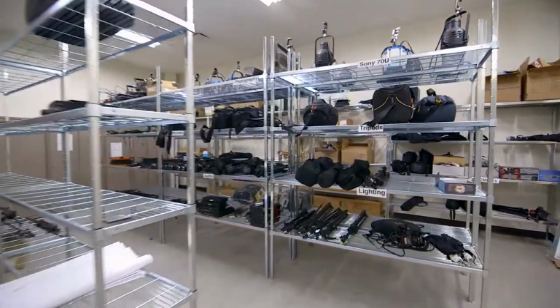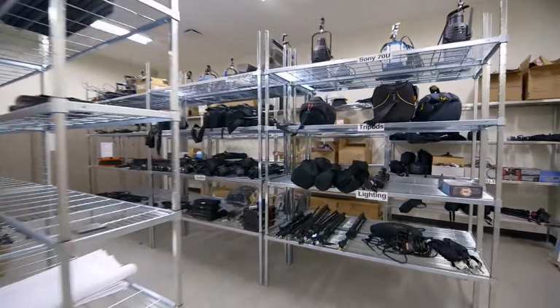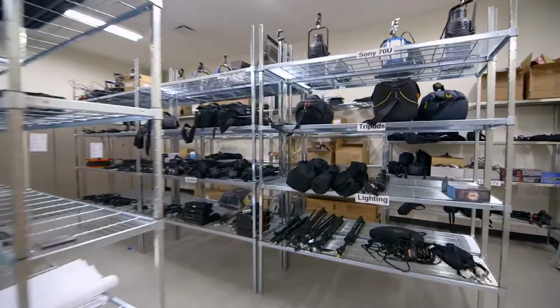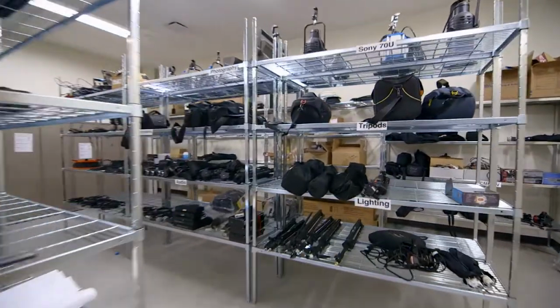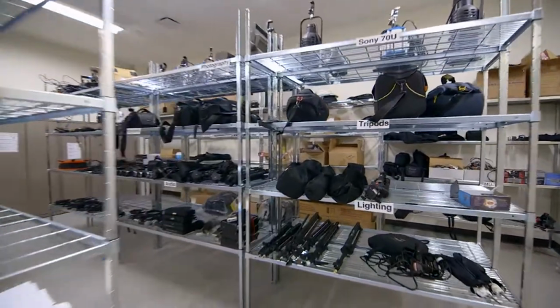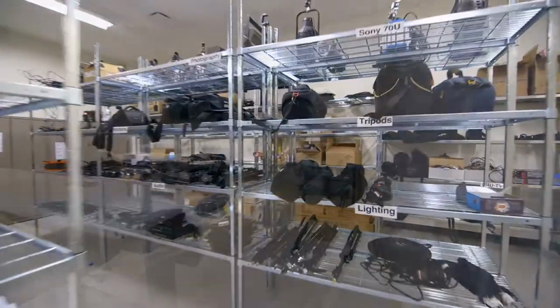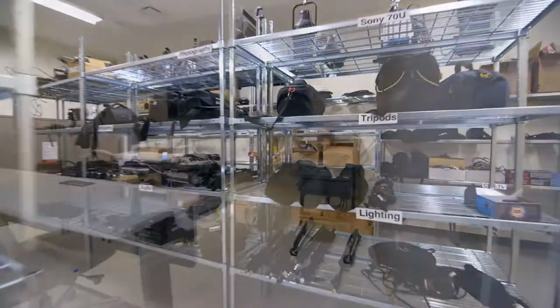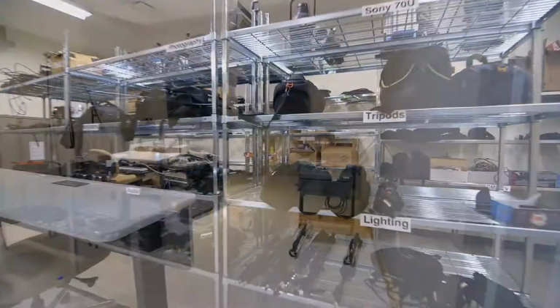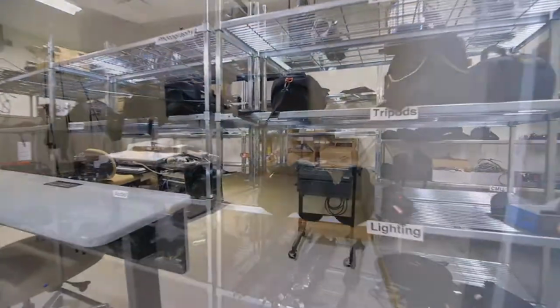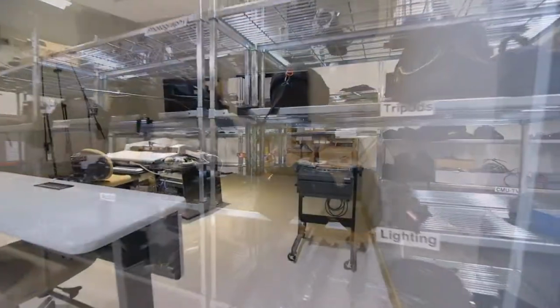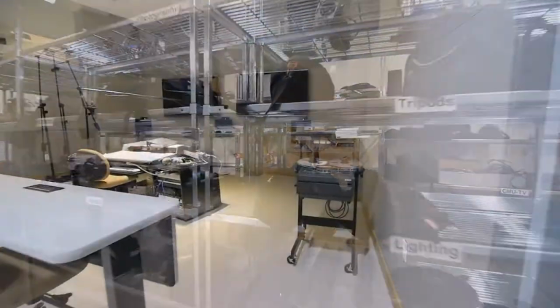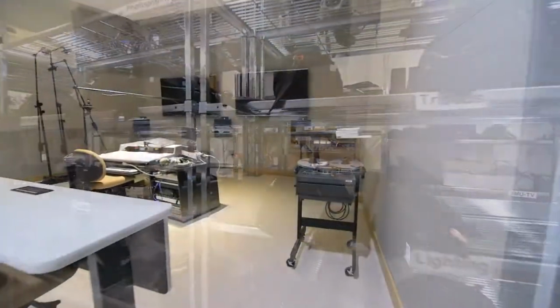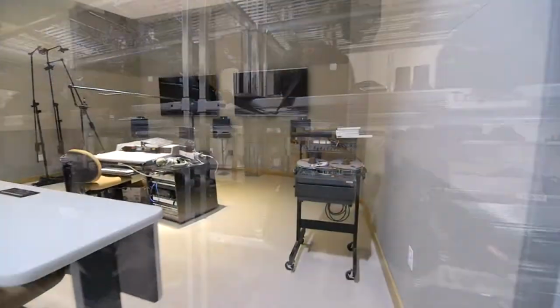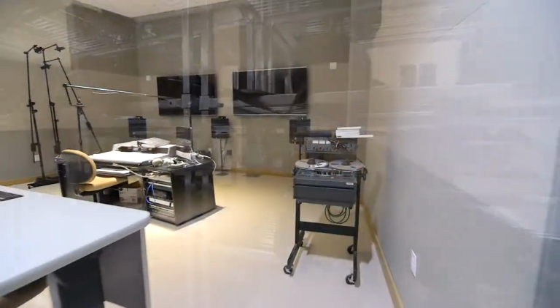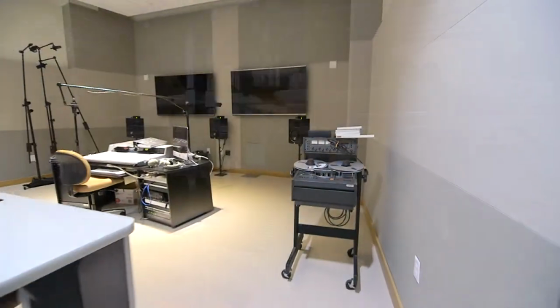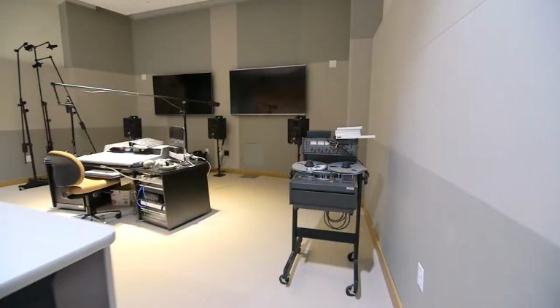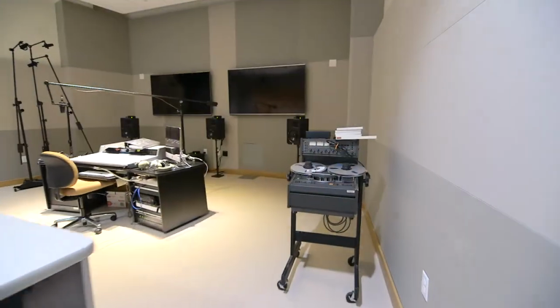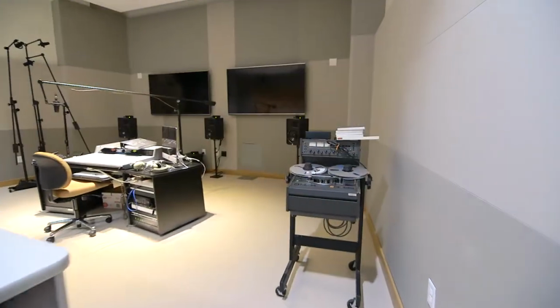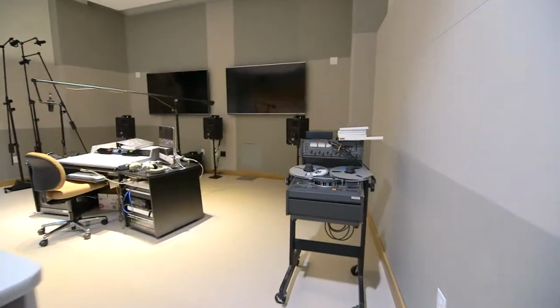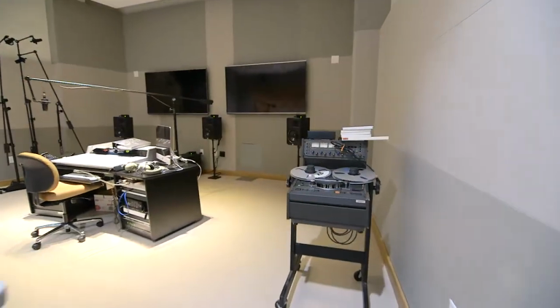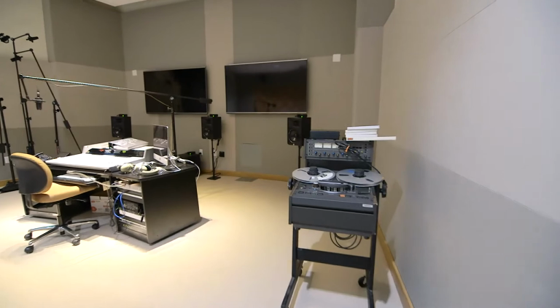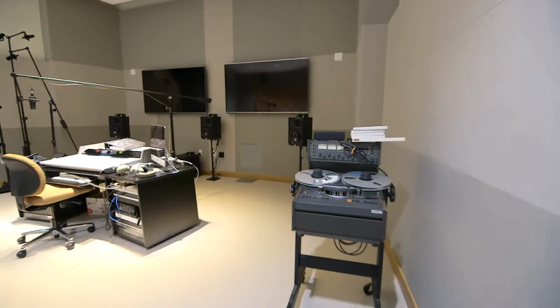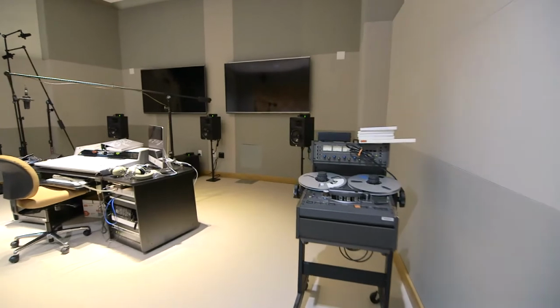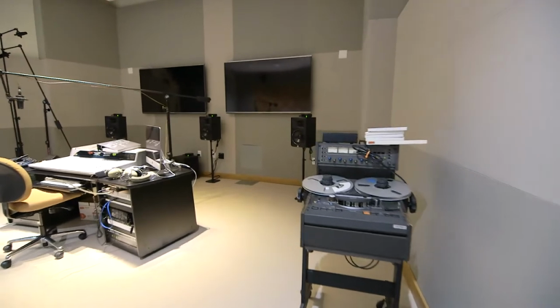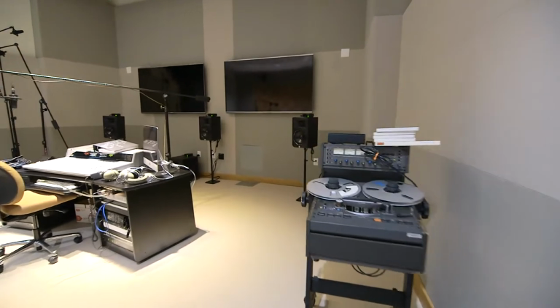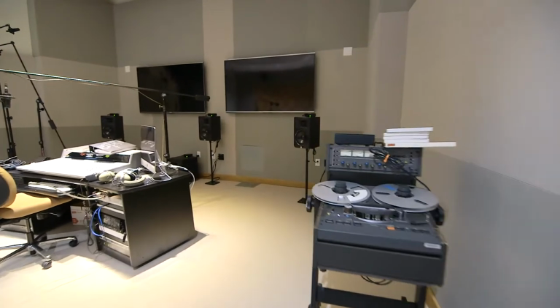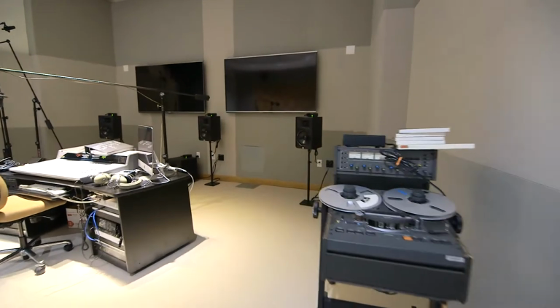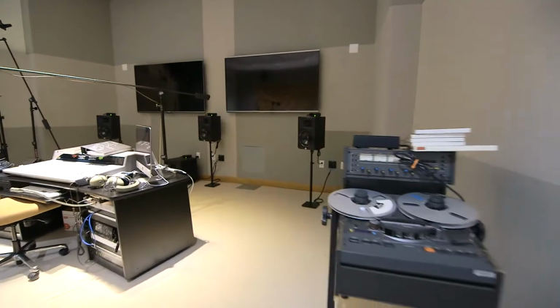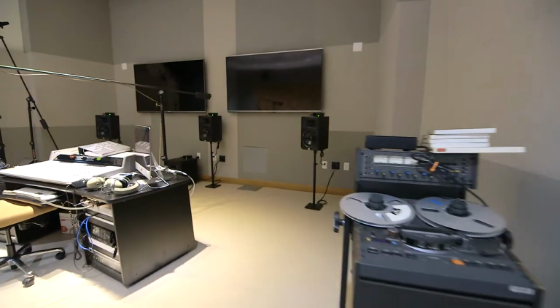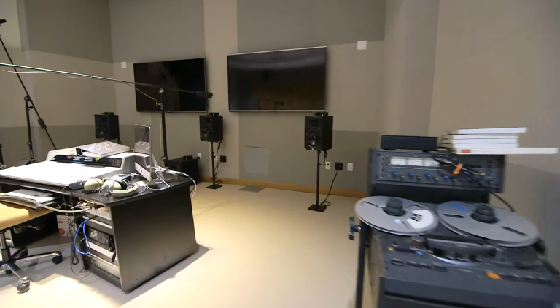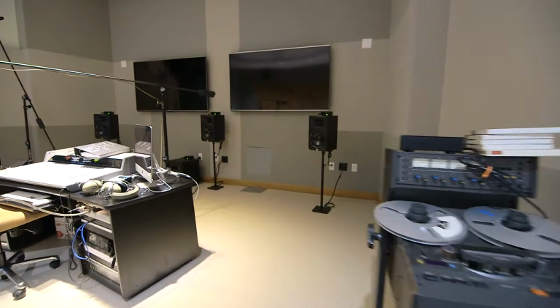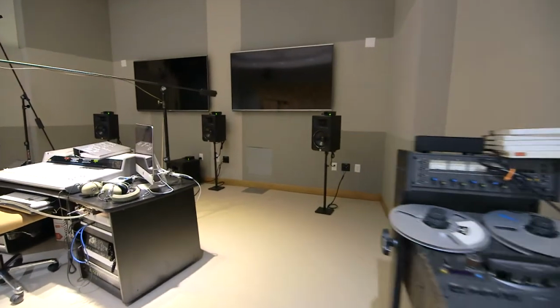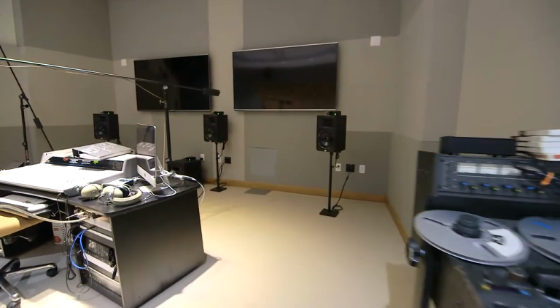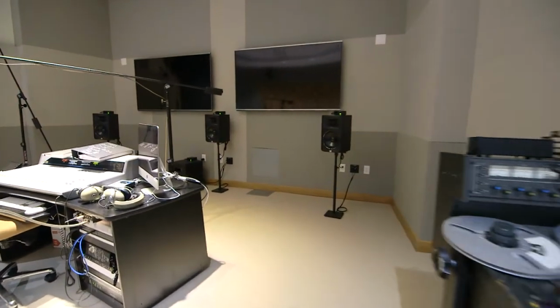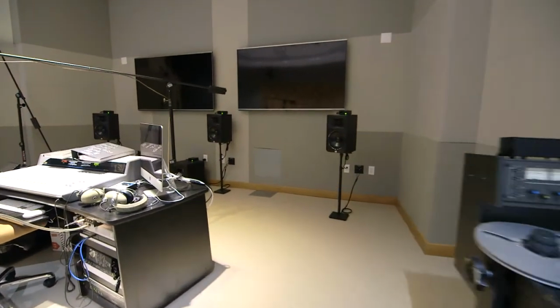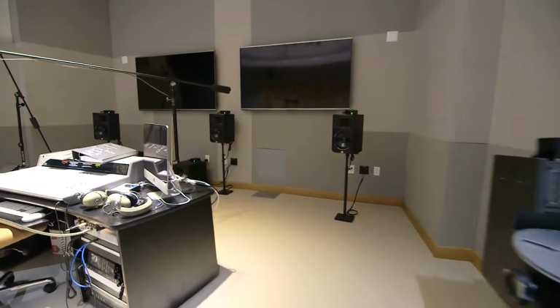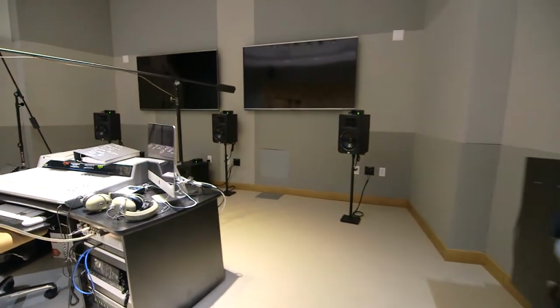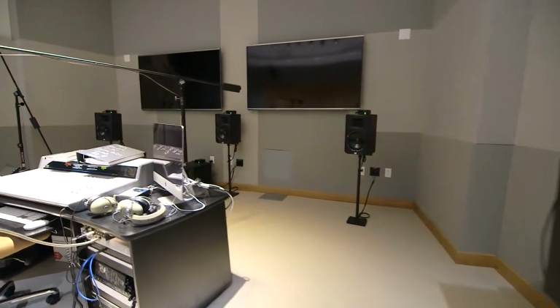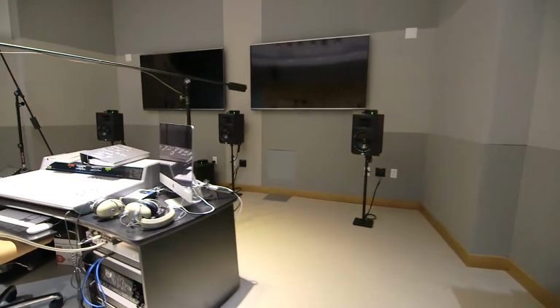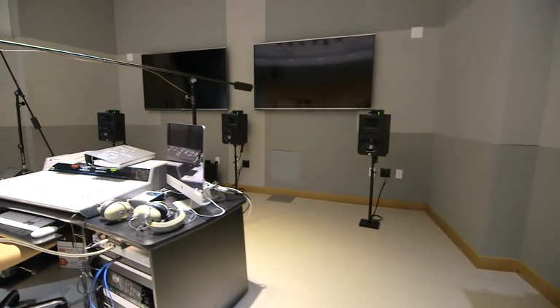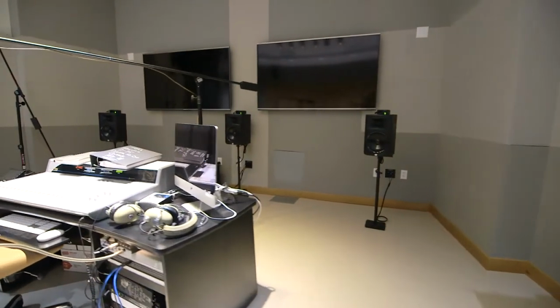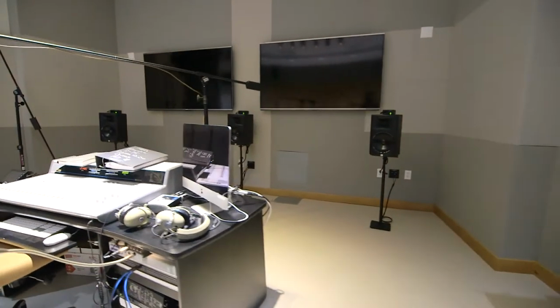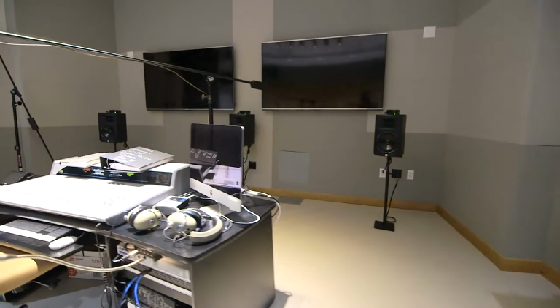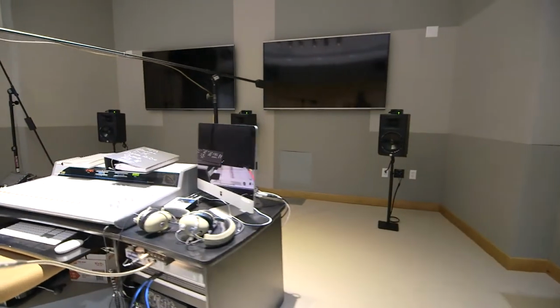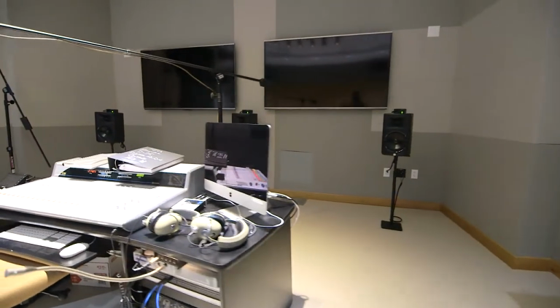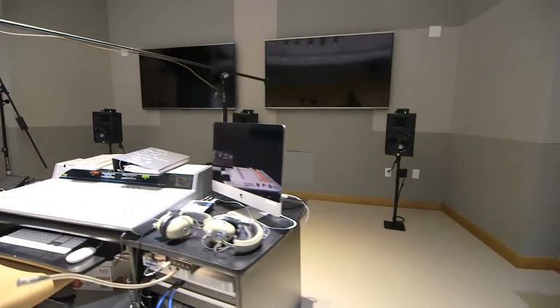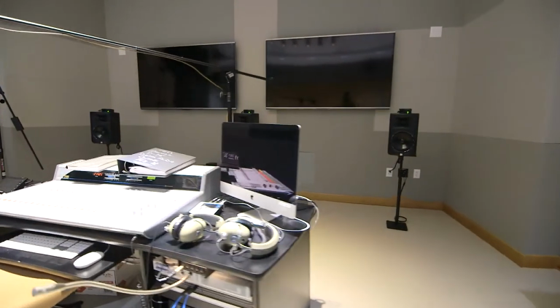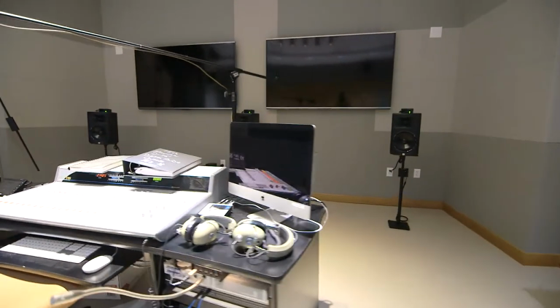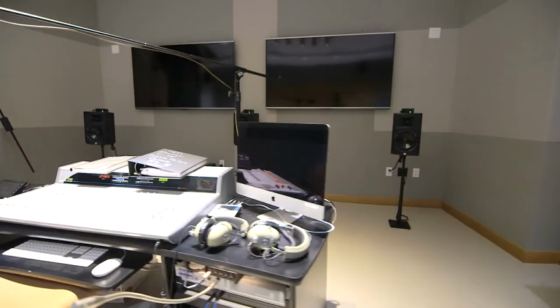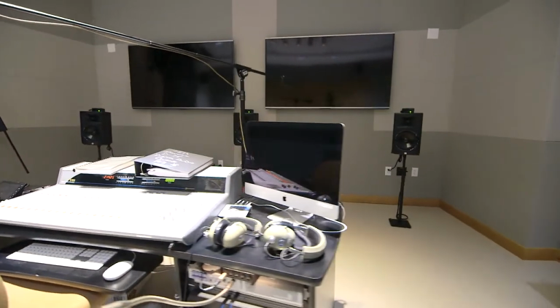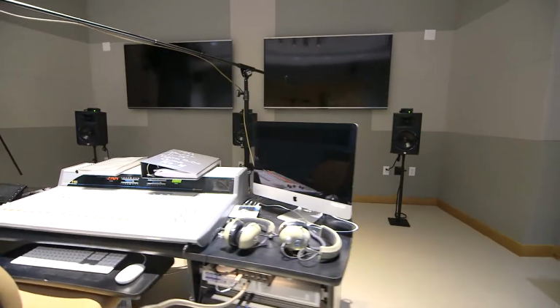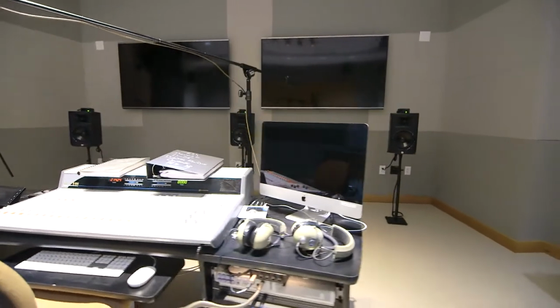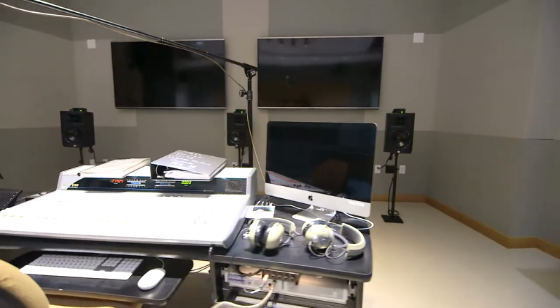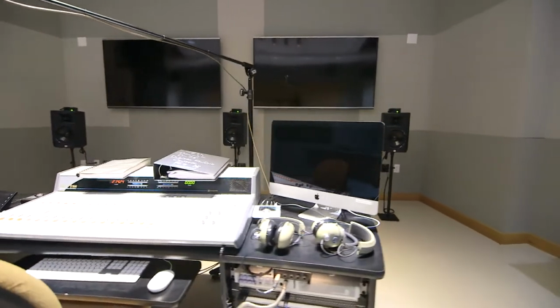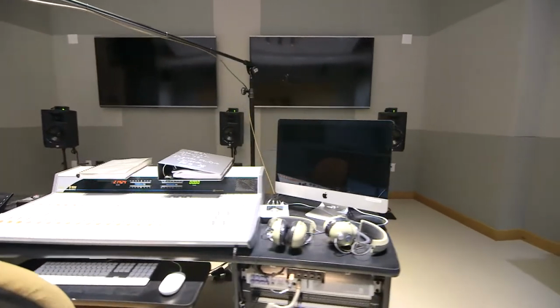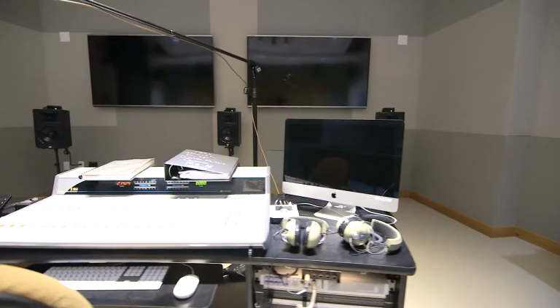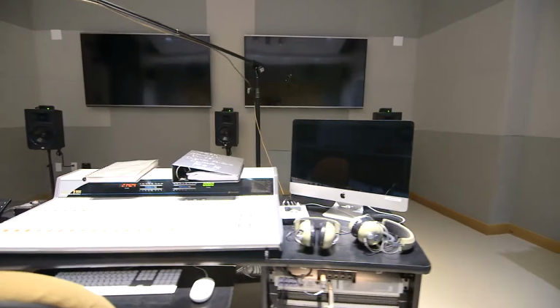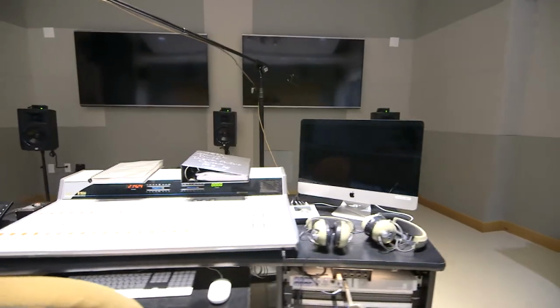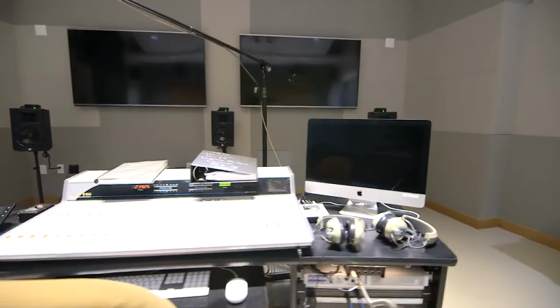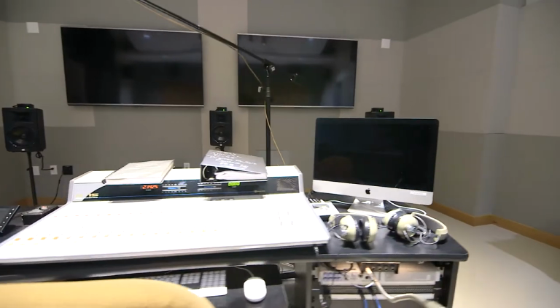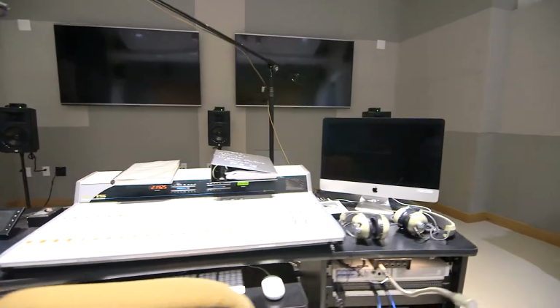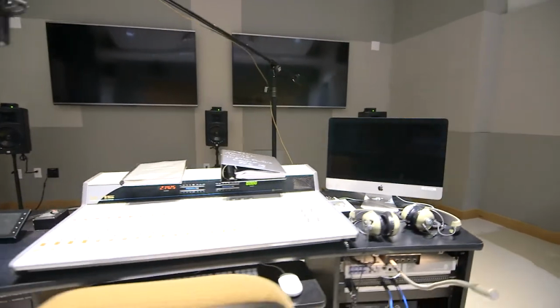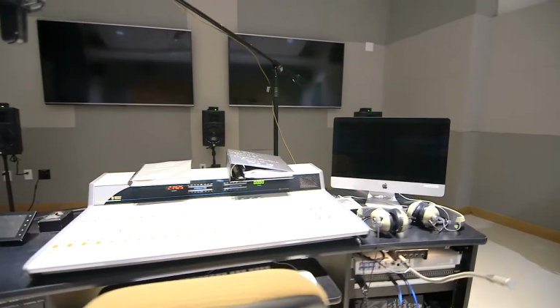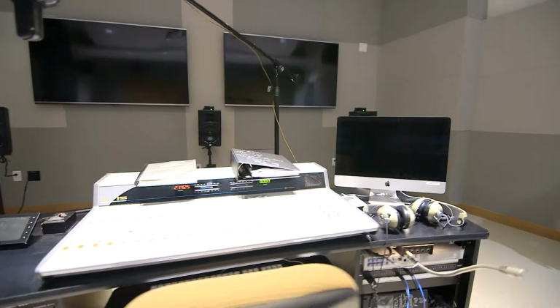The studios are also used by Rocky Mountain PBS, which partners with CMU students to provide hands-on learning opportunities.